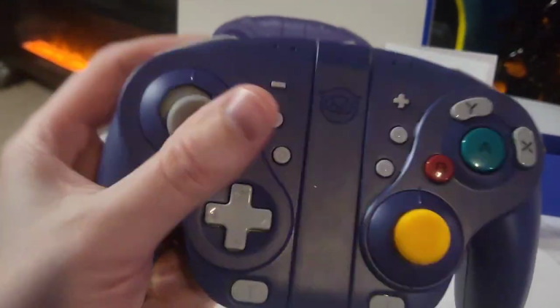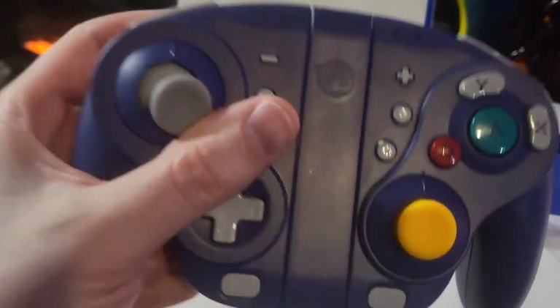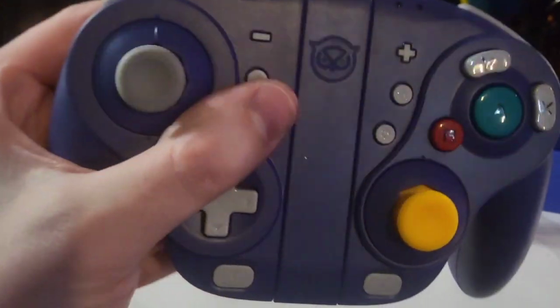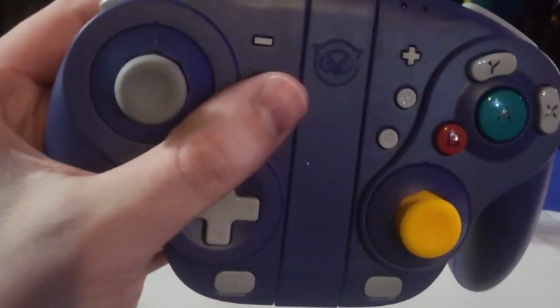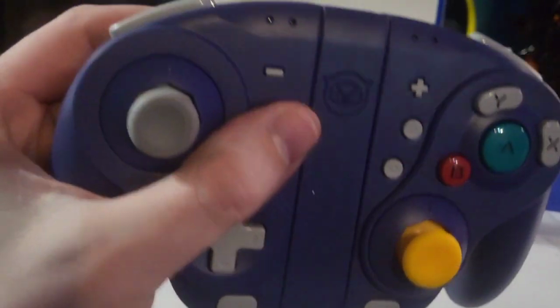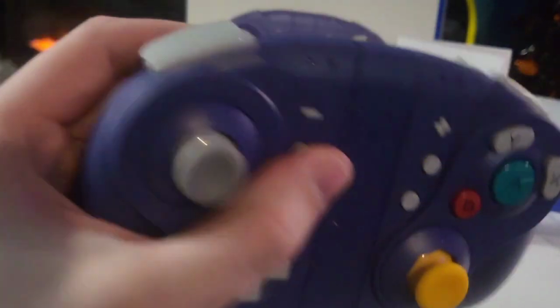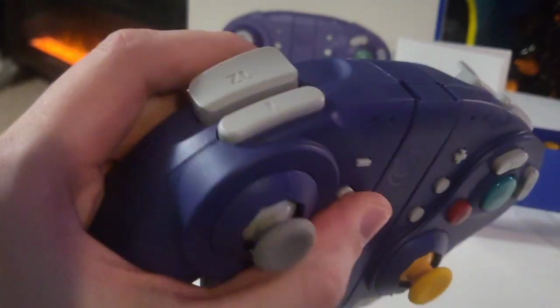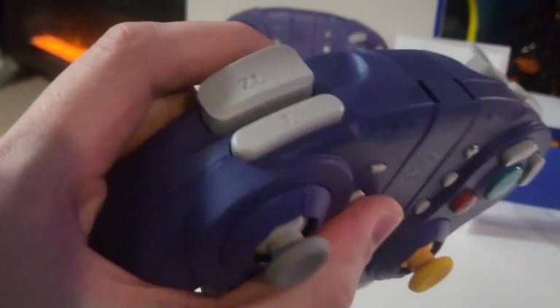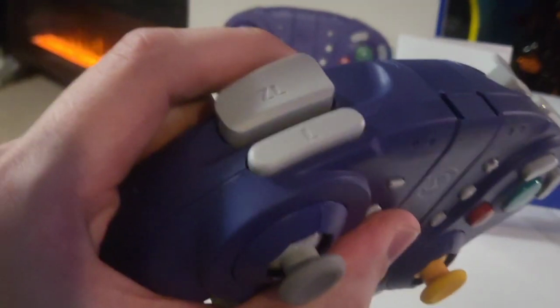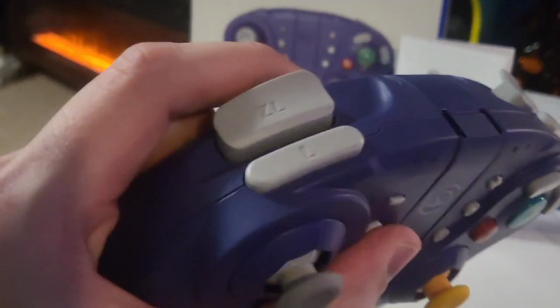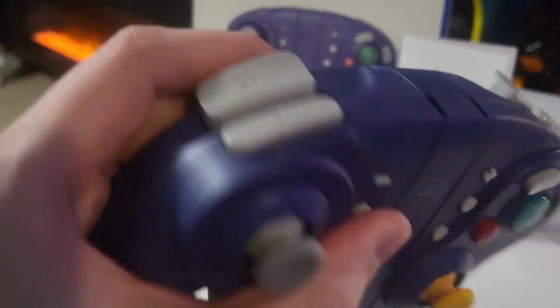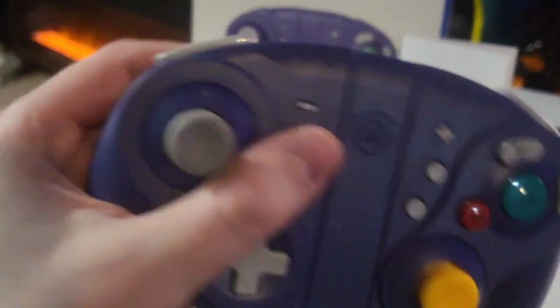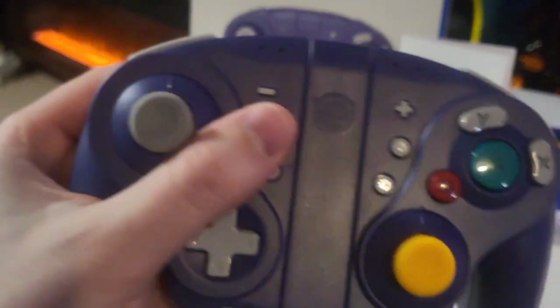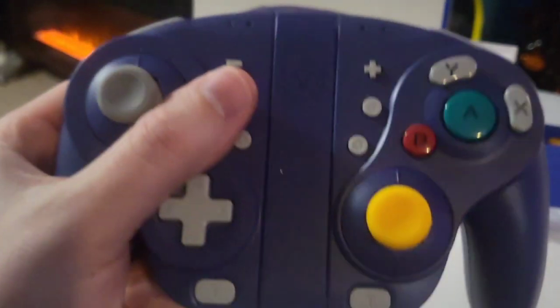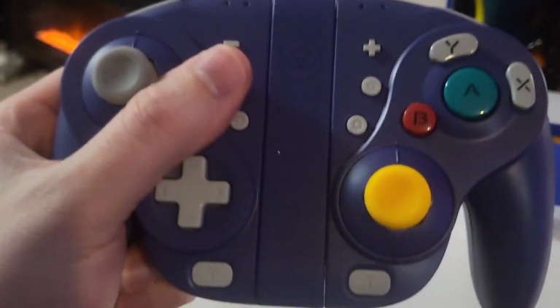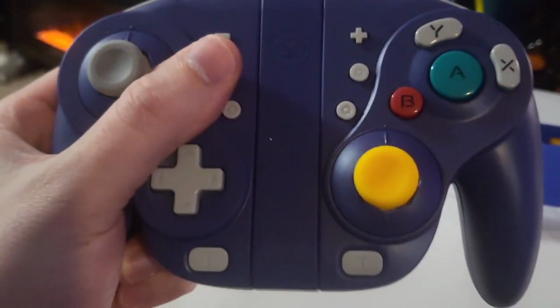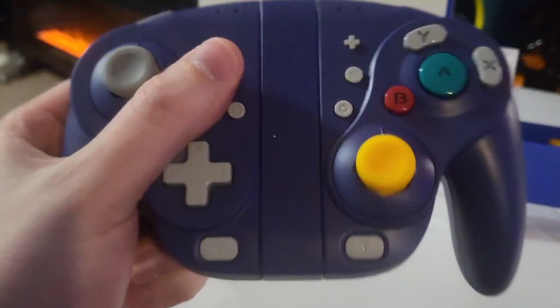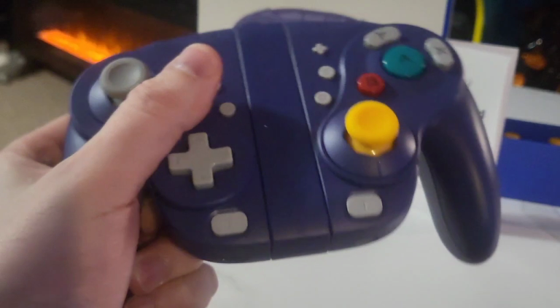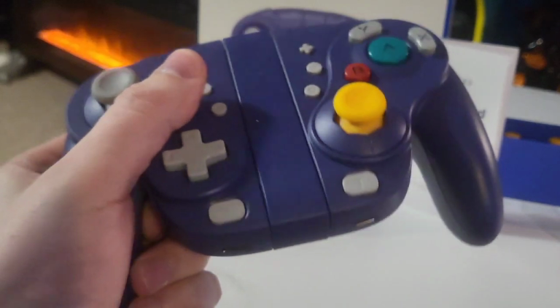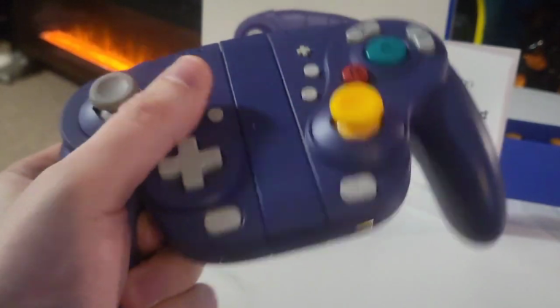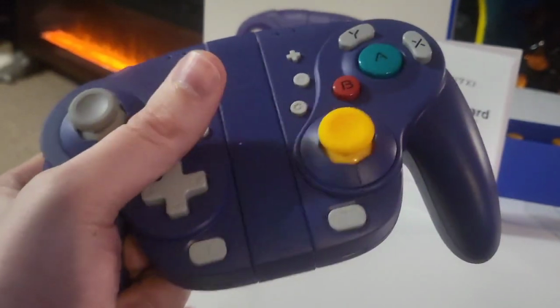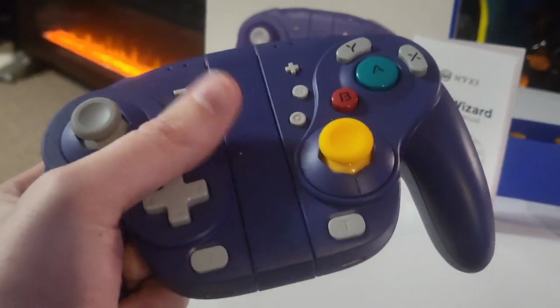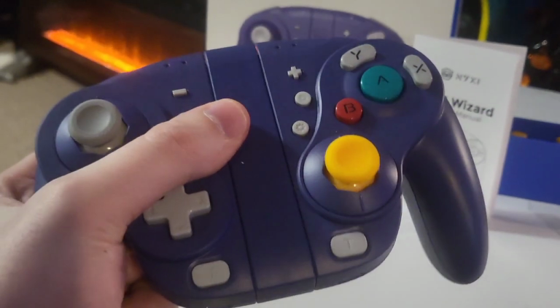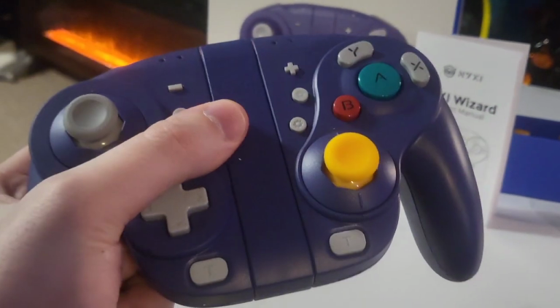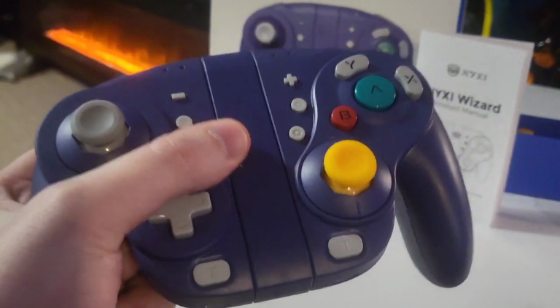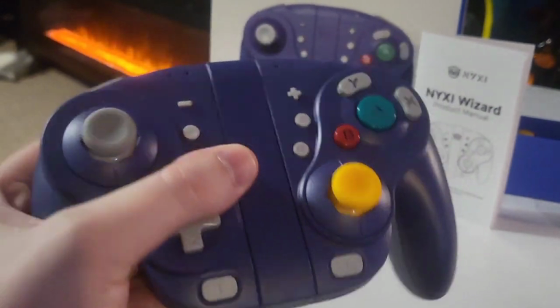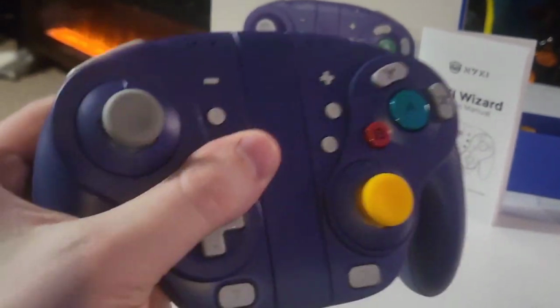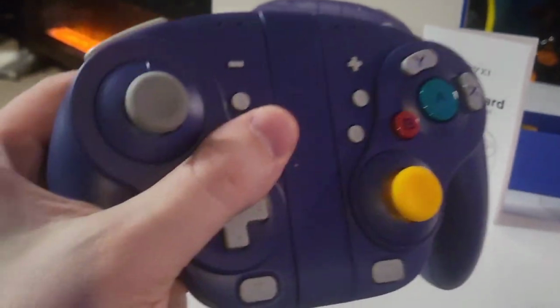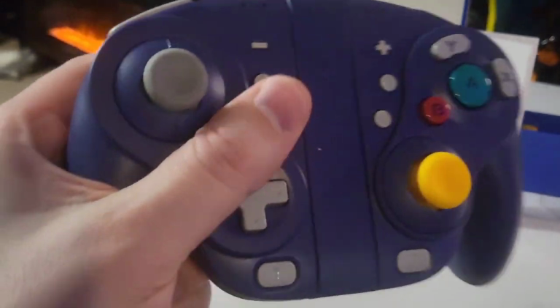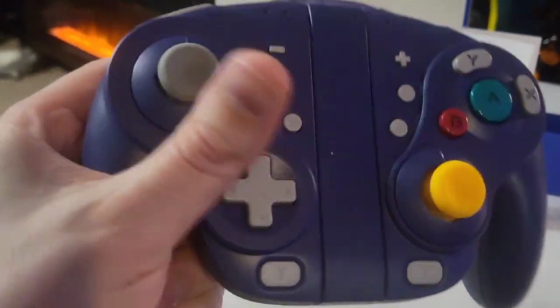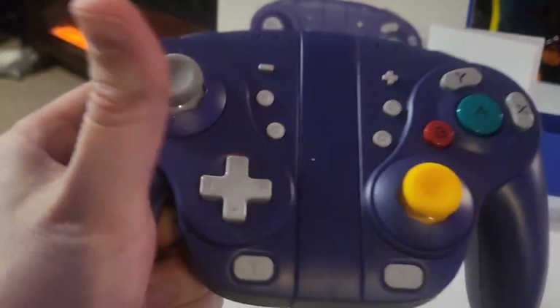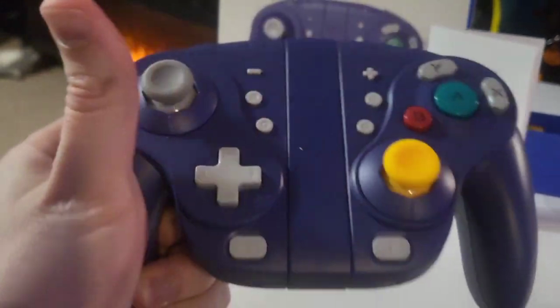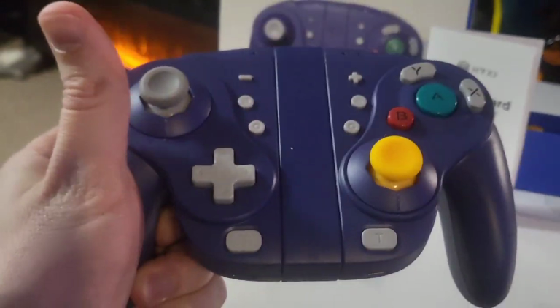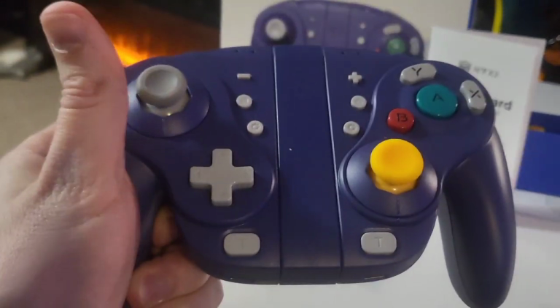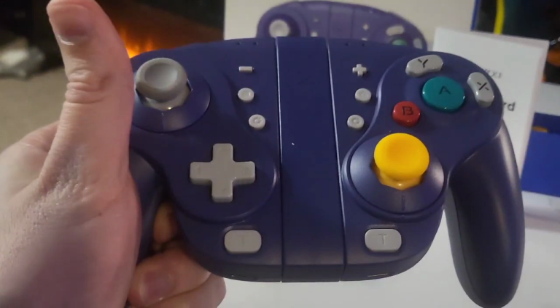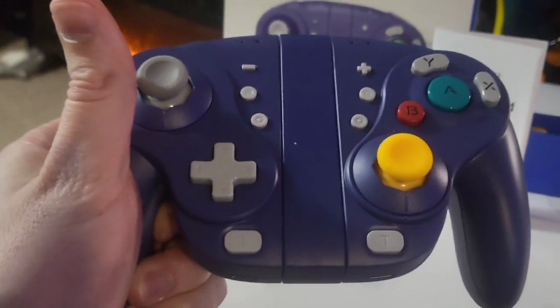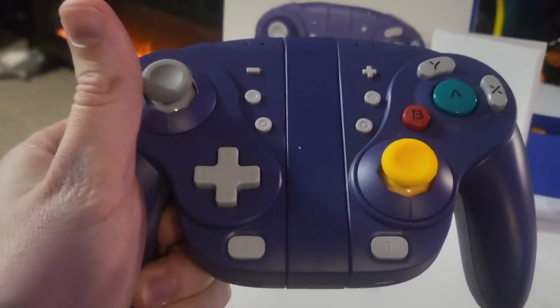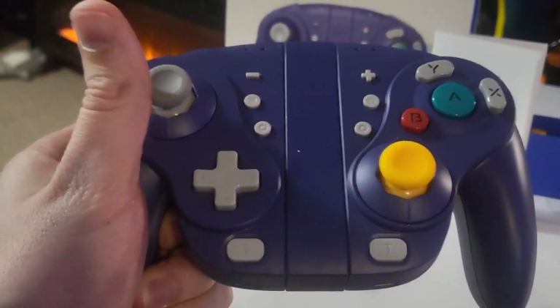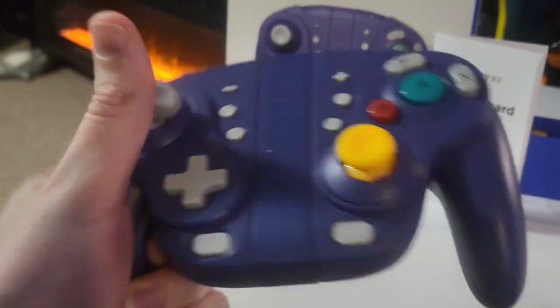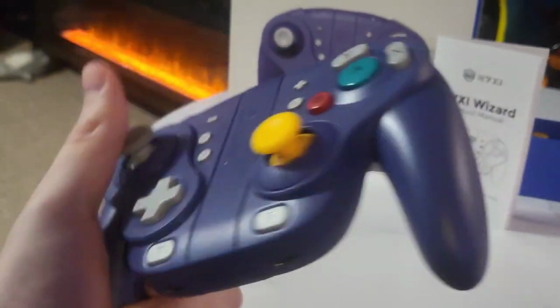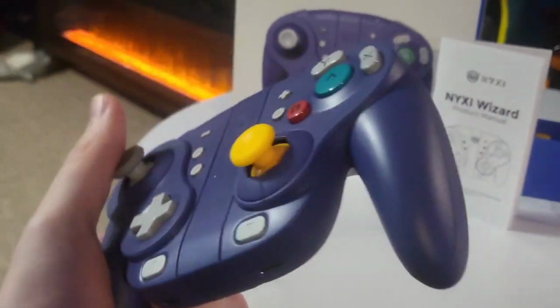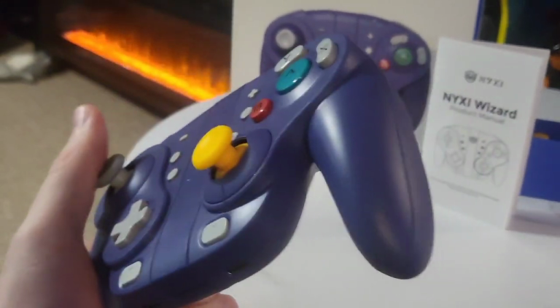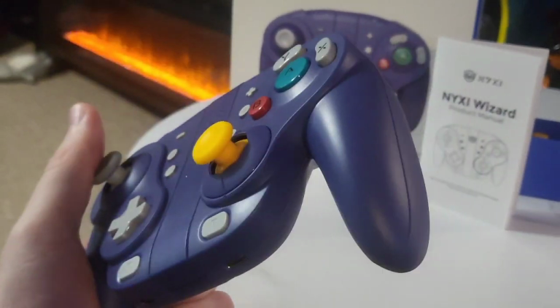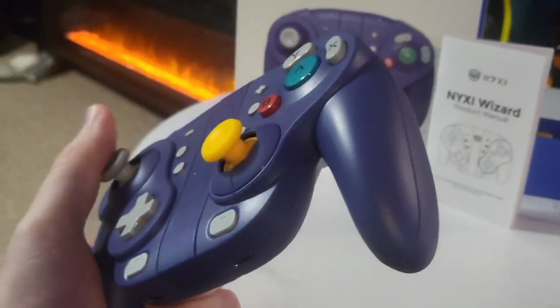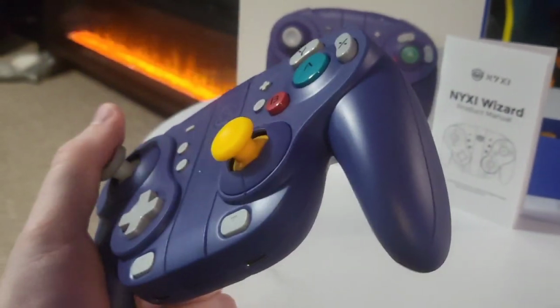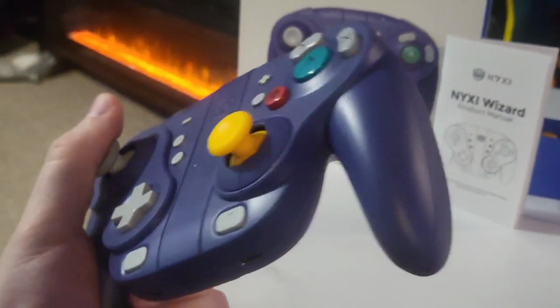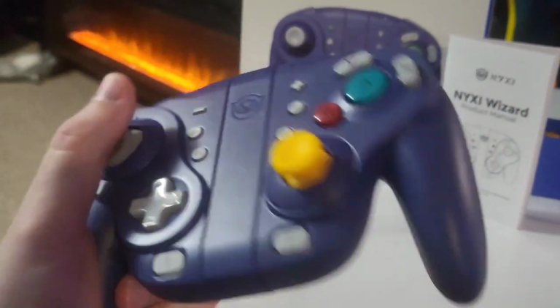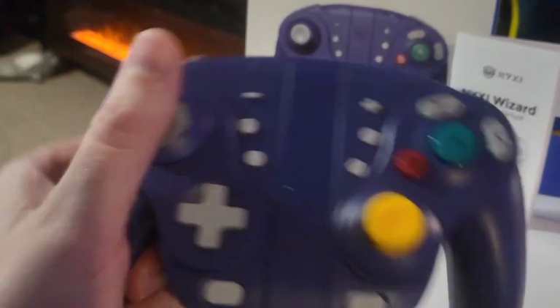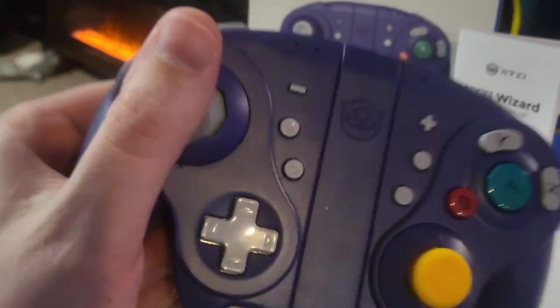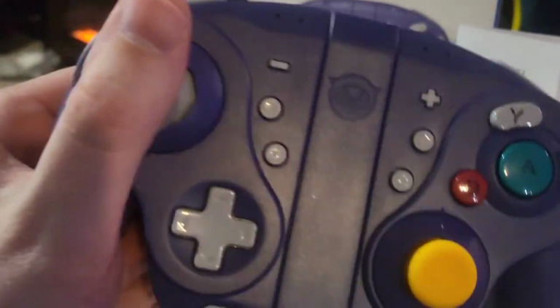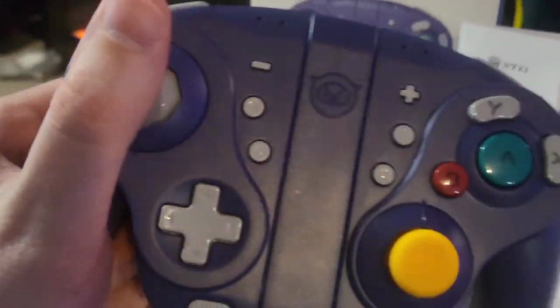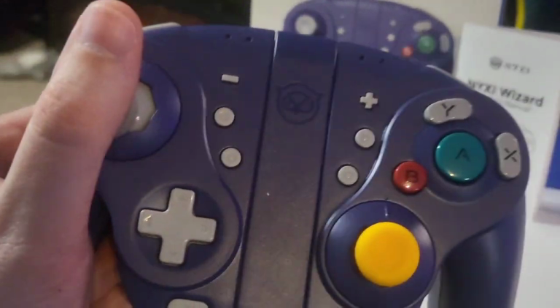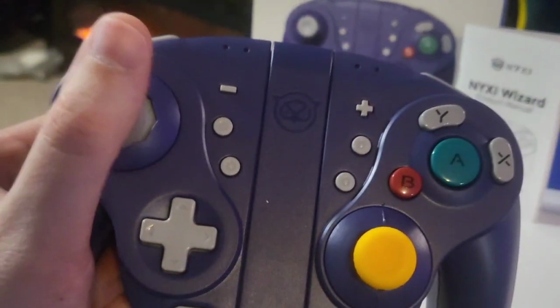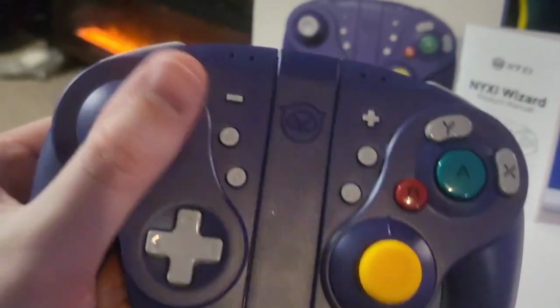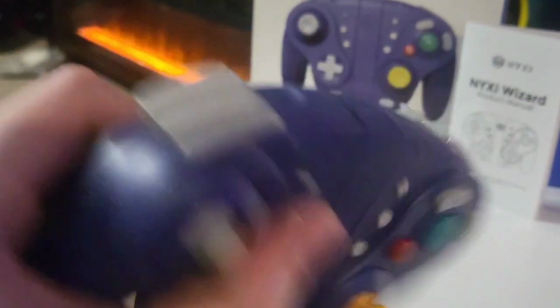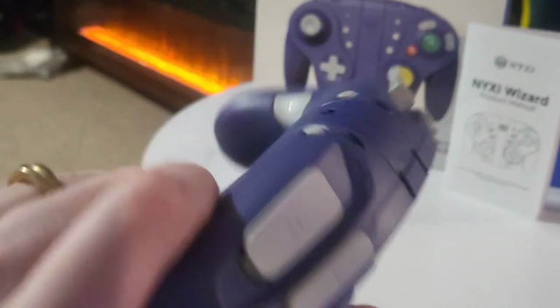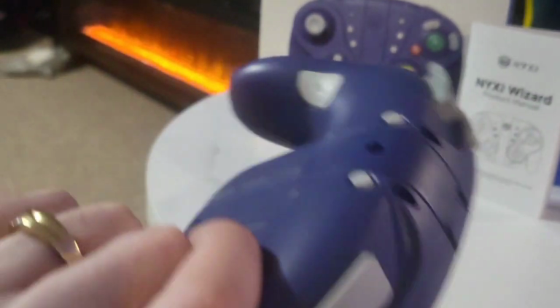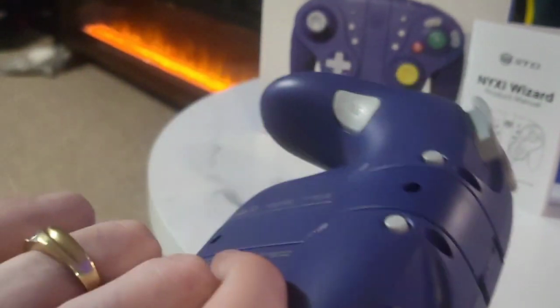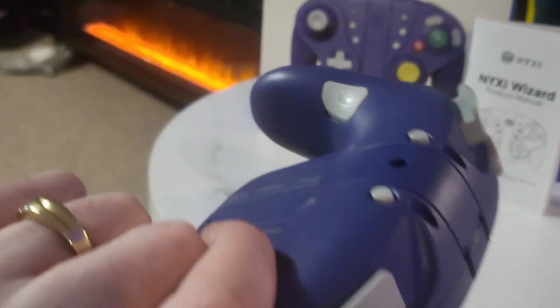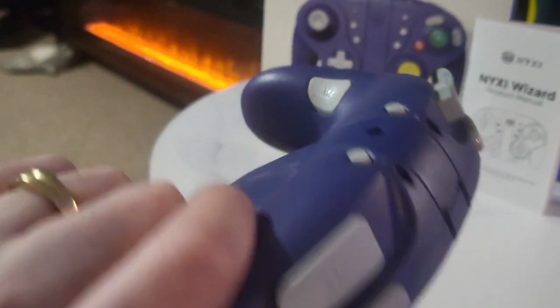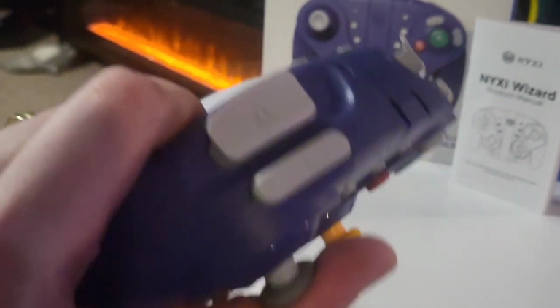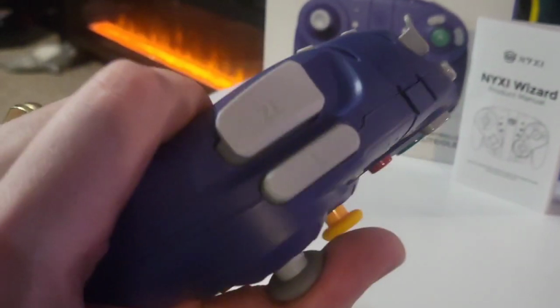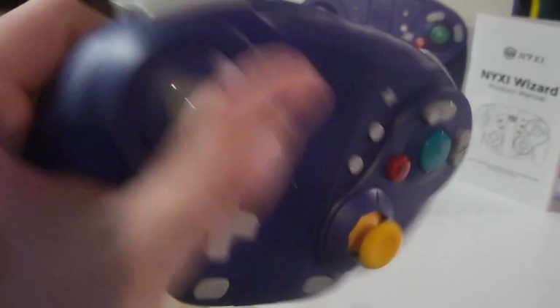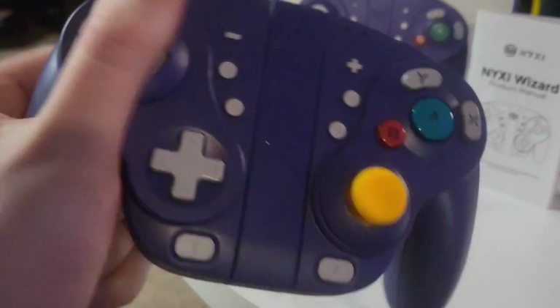Of course, this comes apart, so you can slide your Nintendo Switch in between the two sides, play it on the go, or use it as a normal controller.